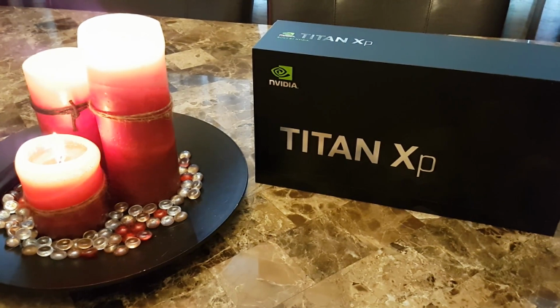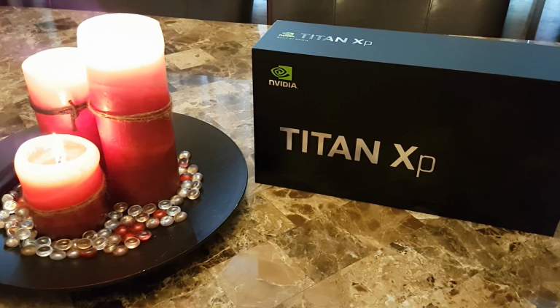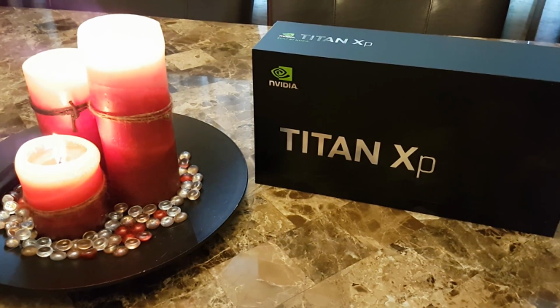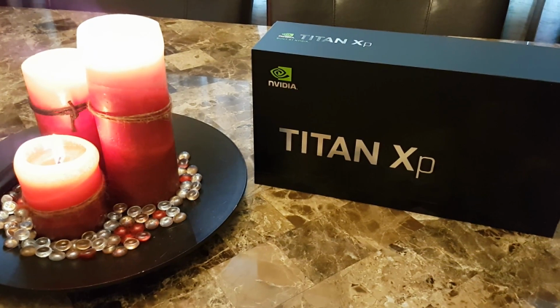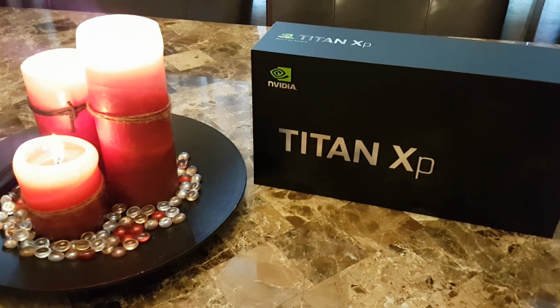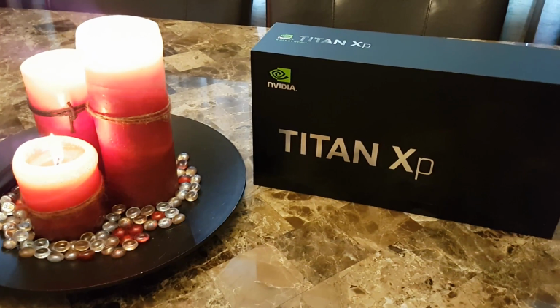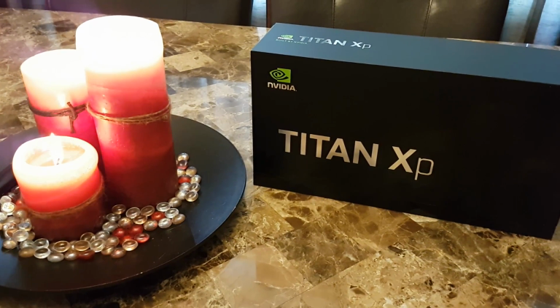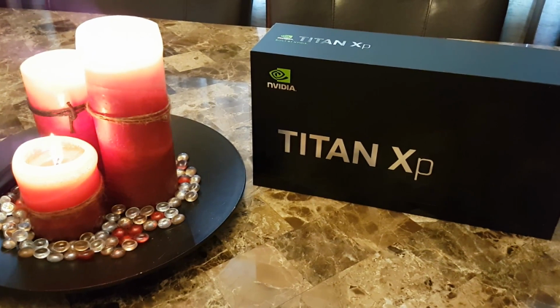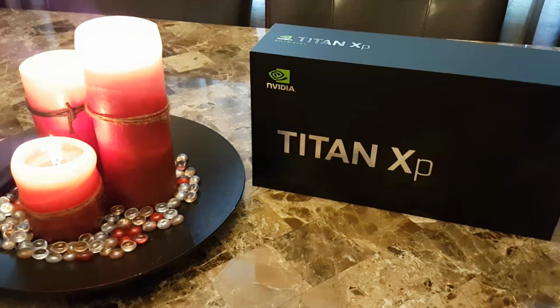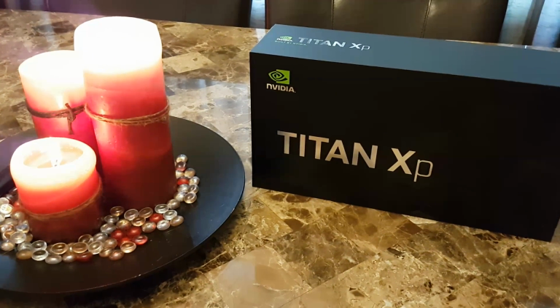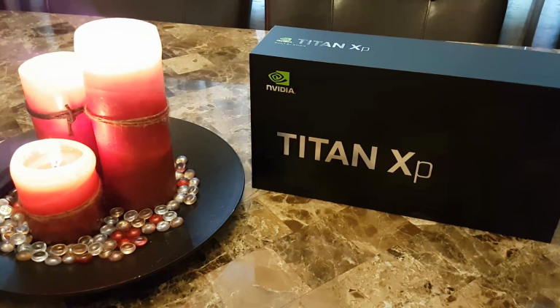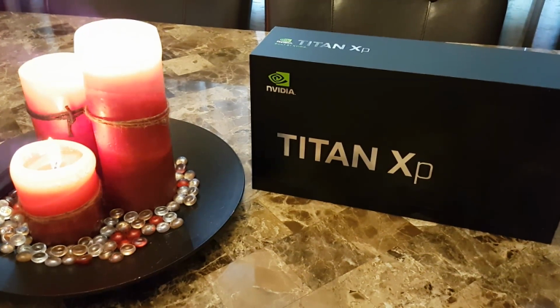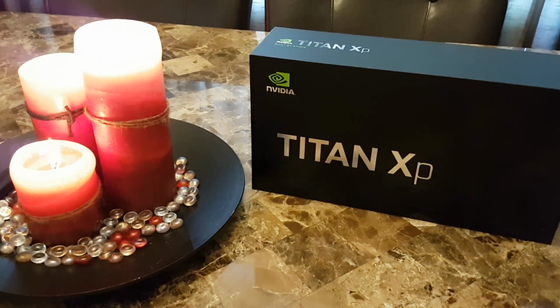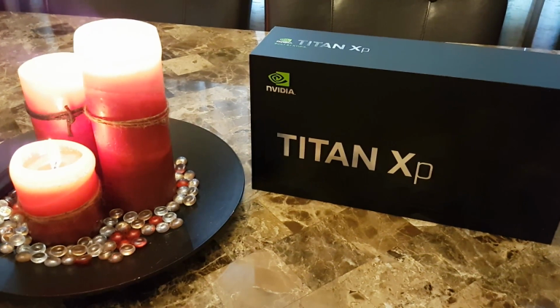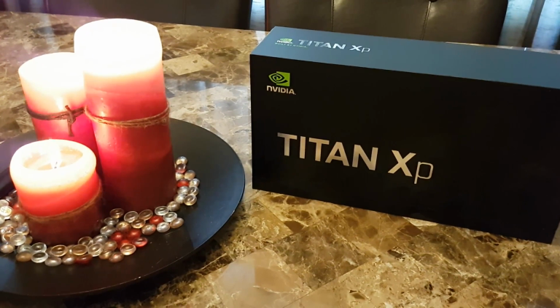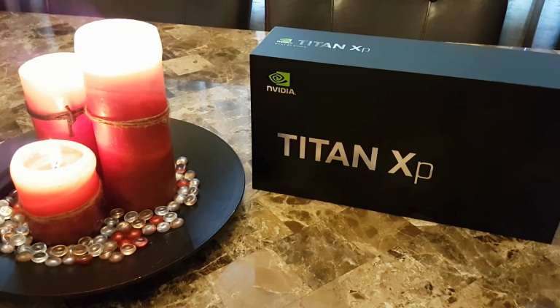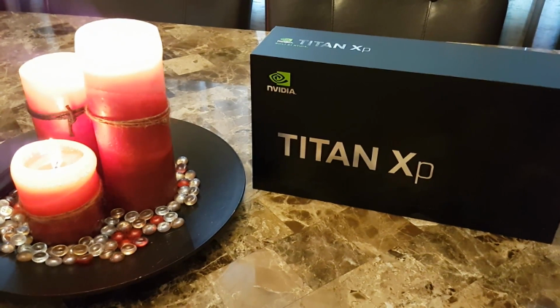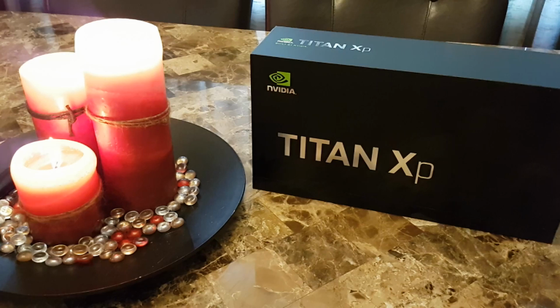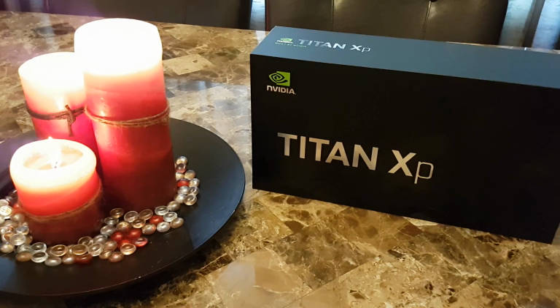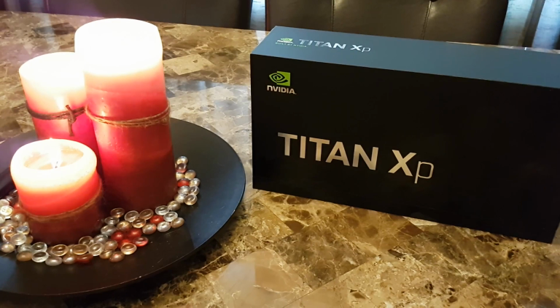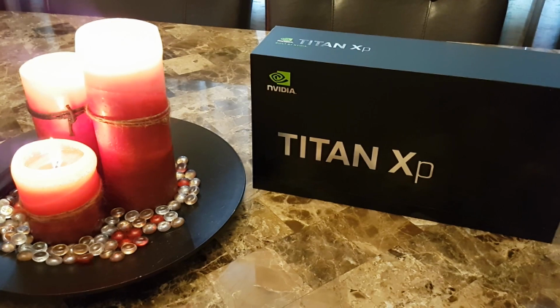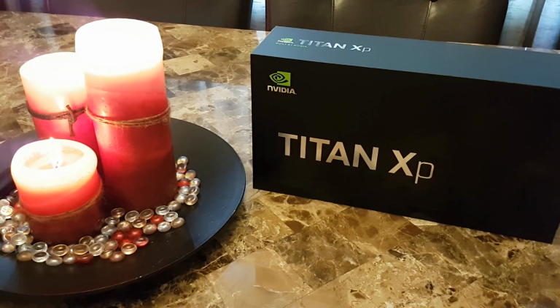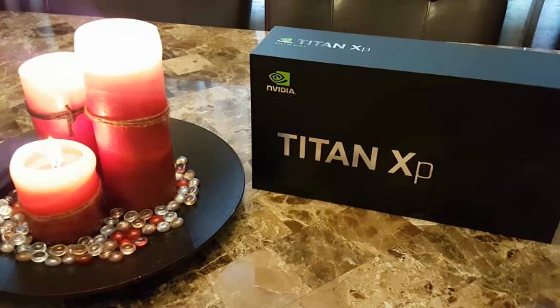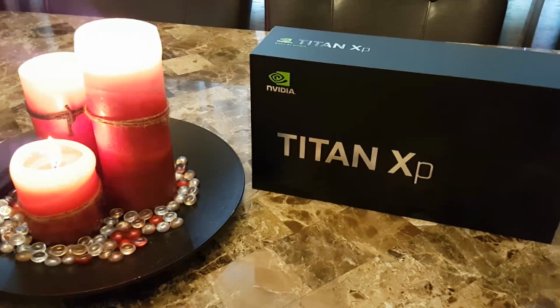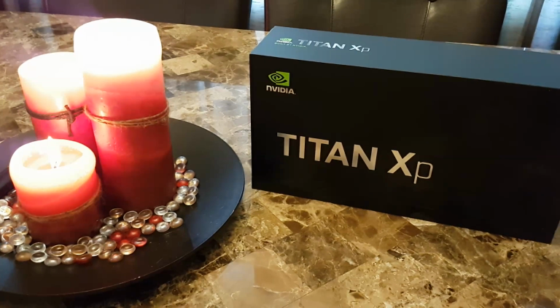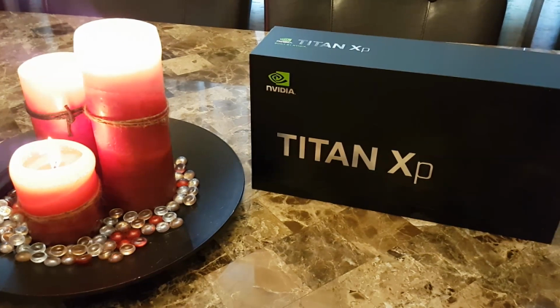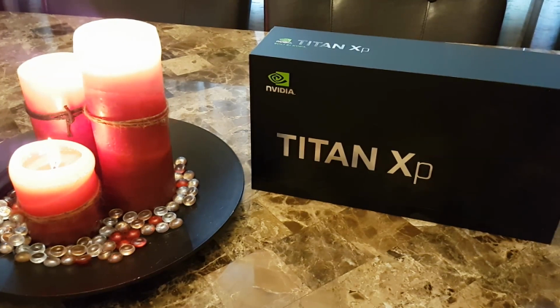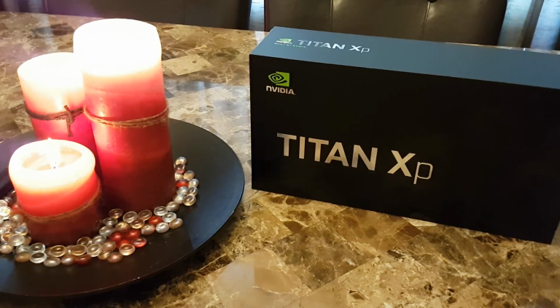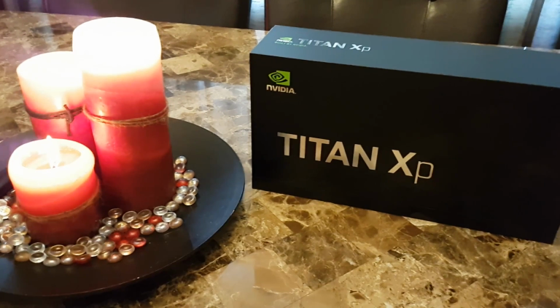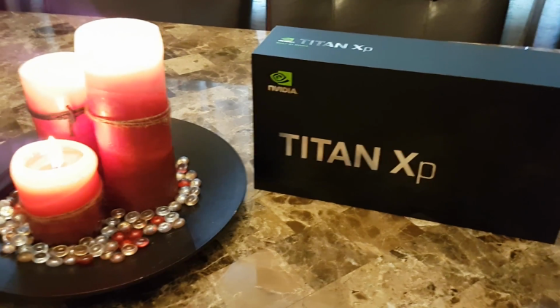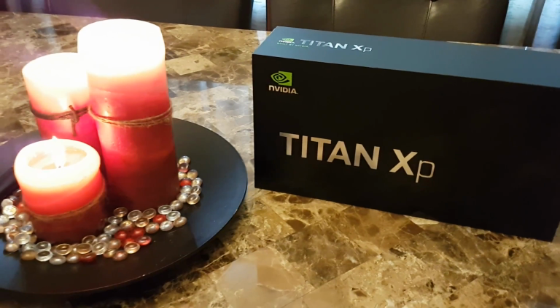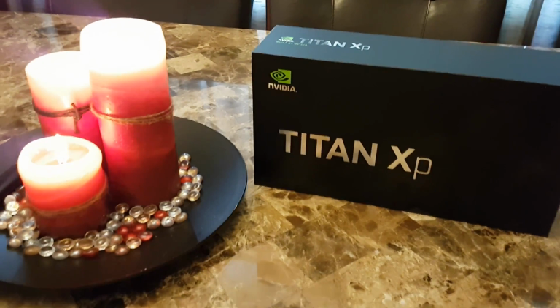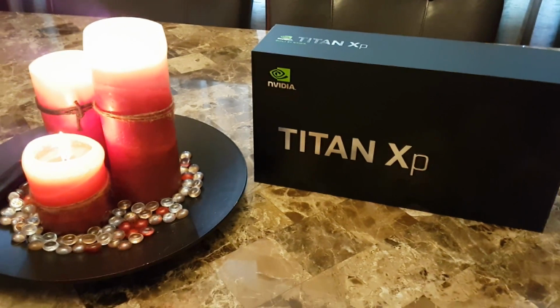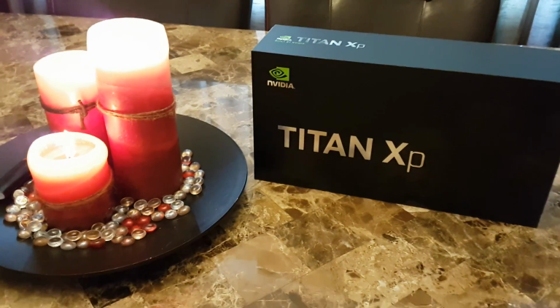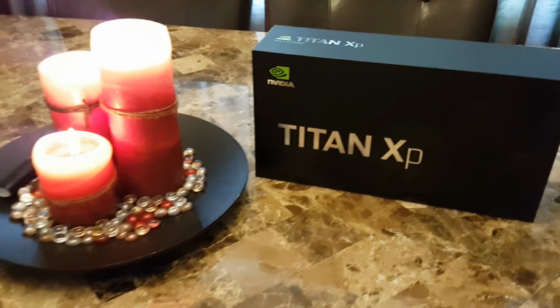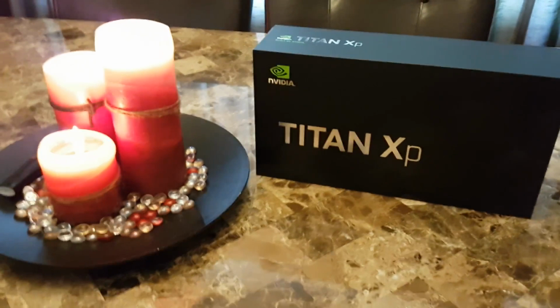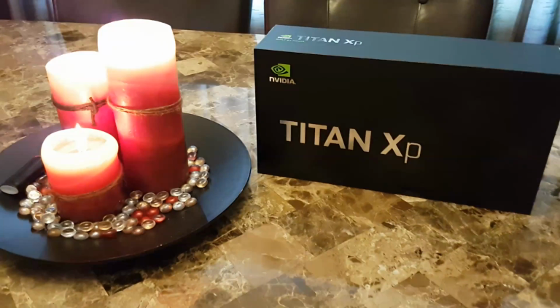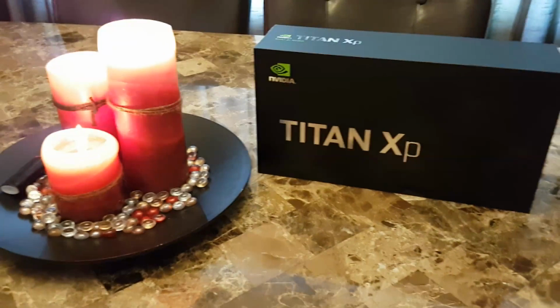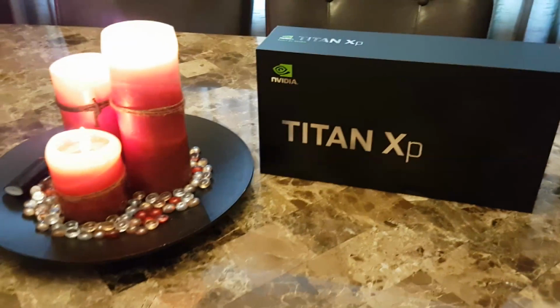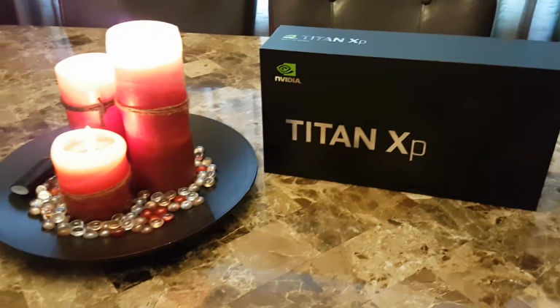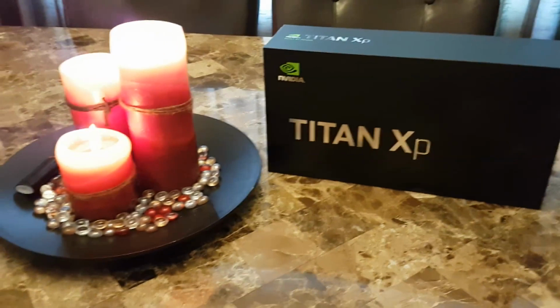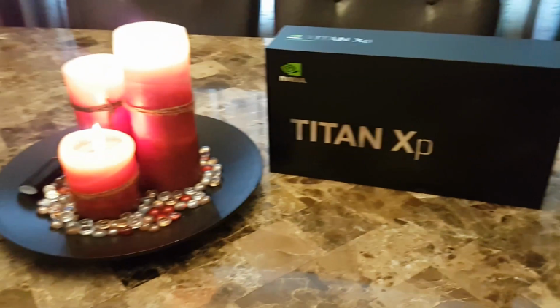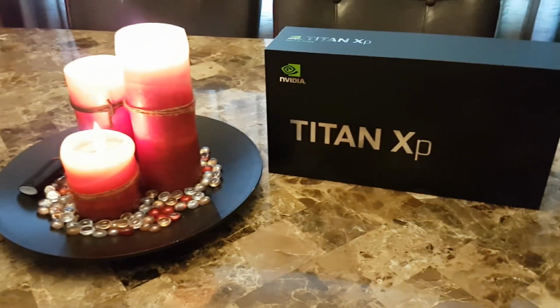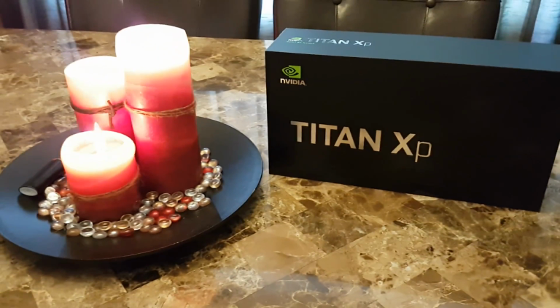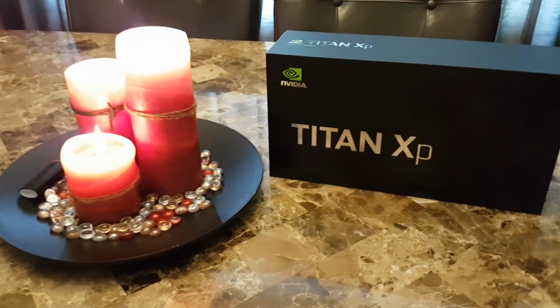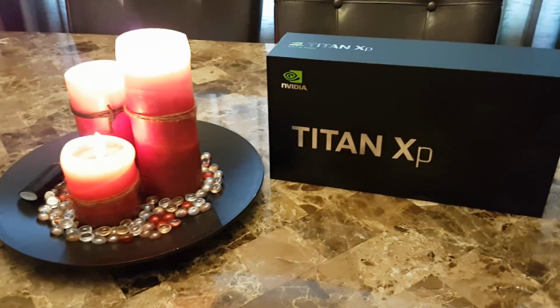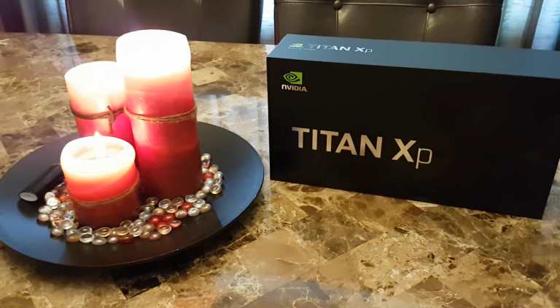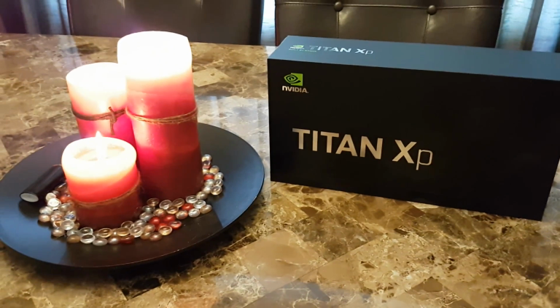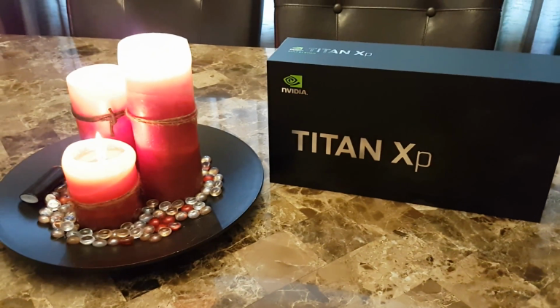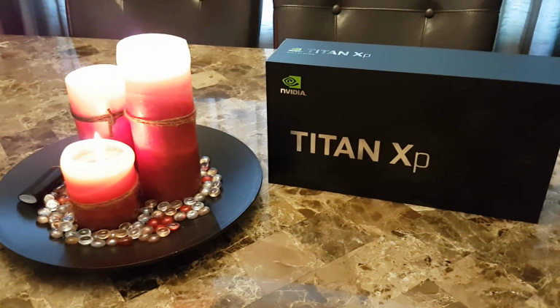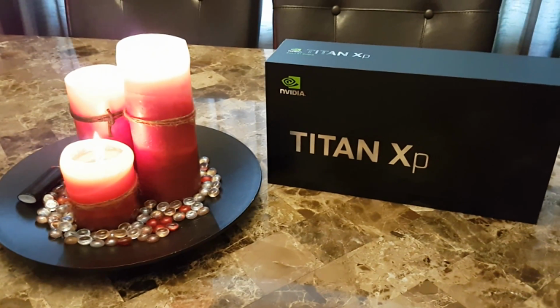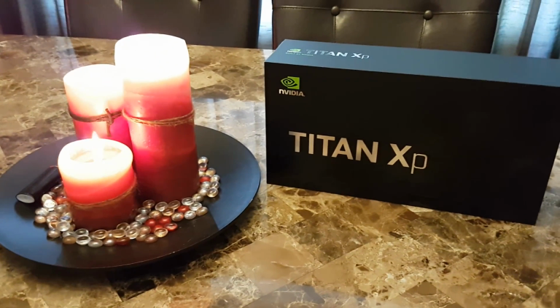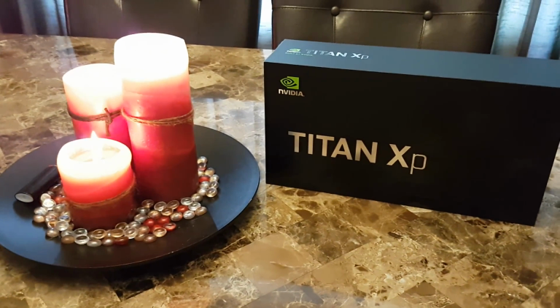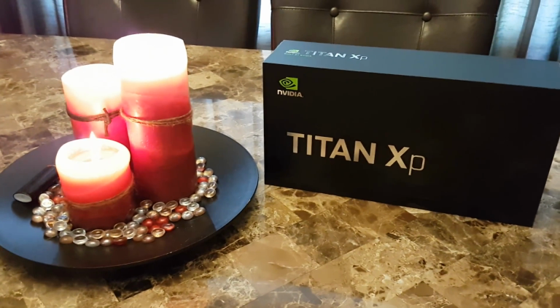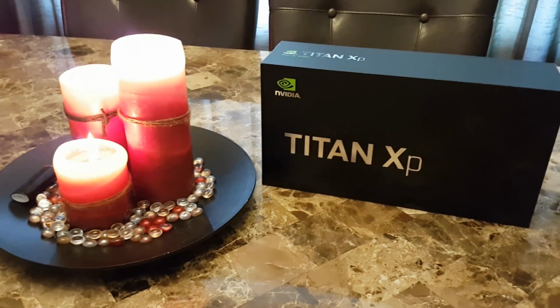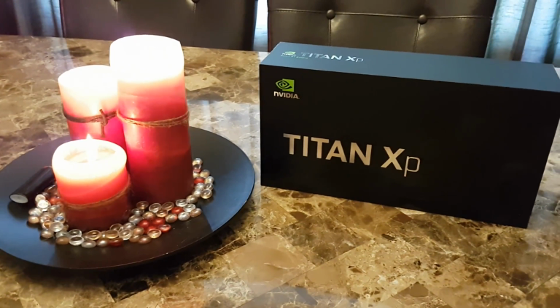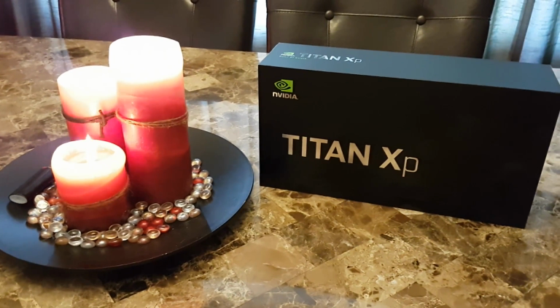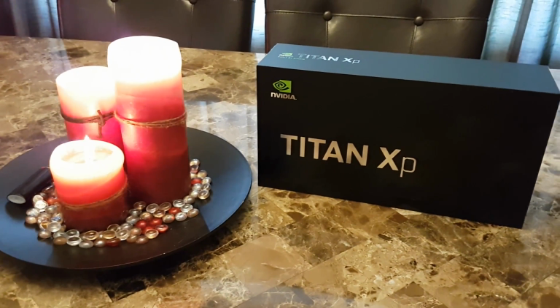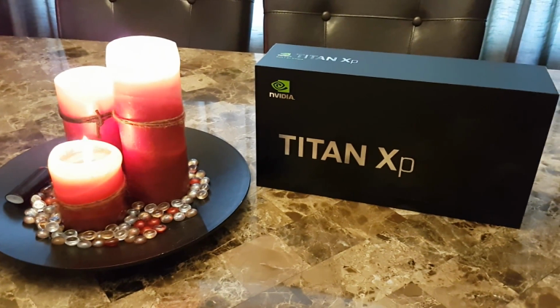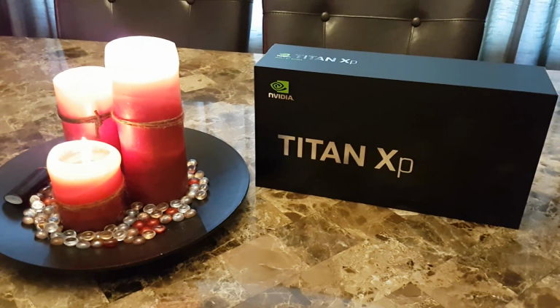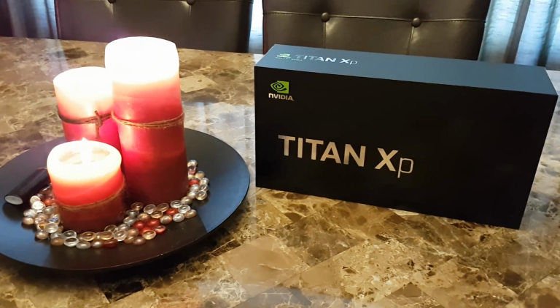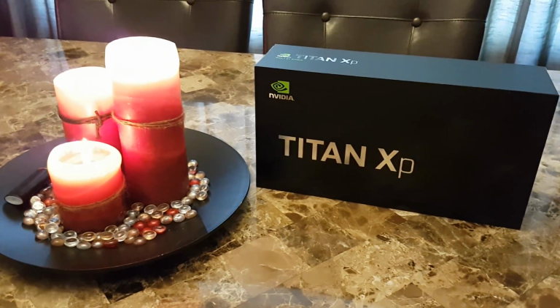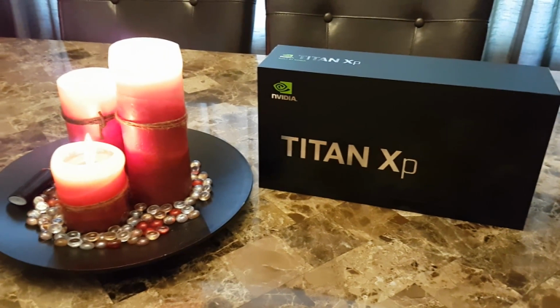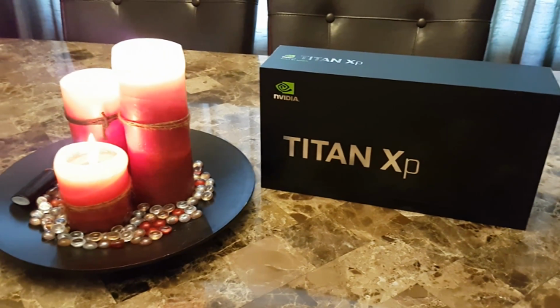Good morrow, intertubes. I felt like lighting candles today. It felt like a special occasion because I have a Titan XP.